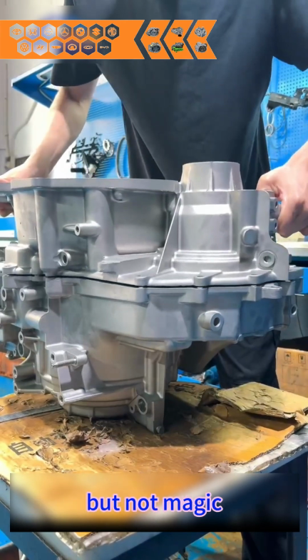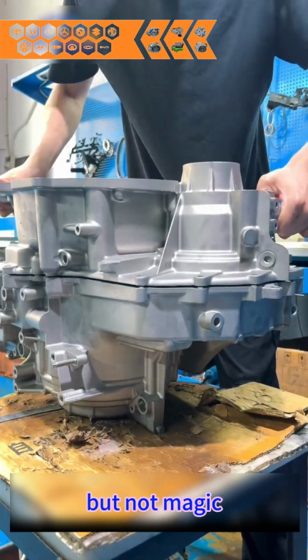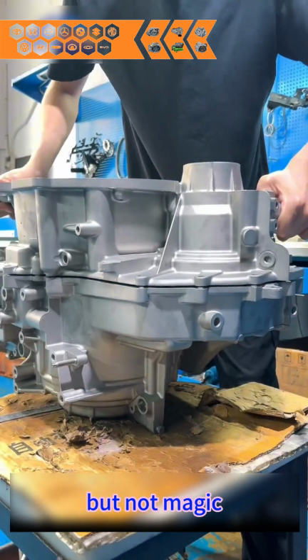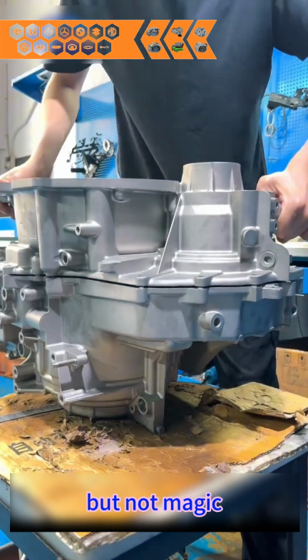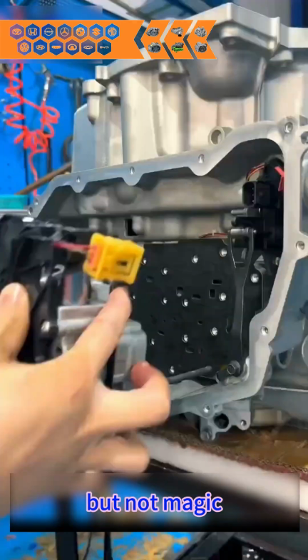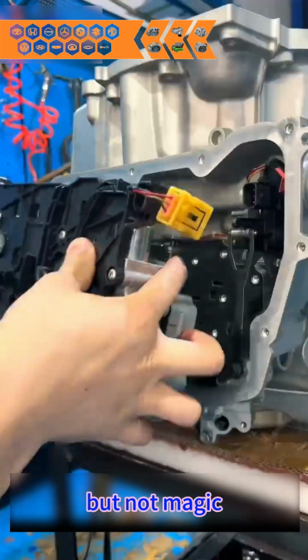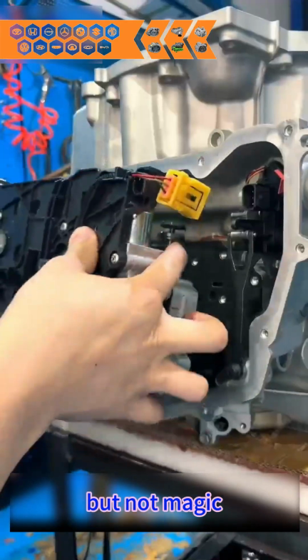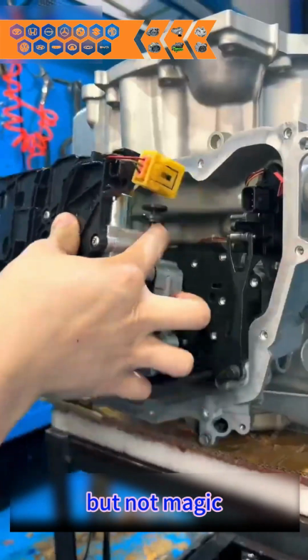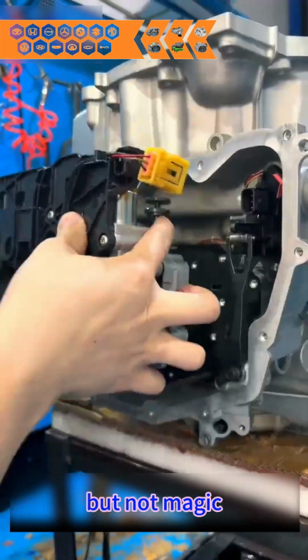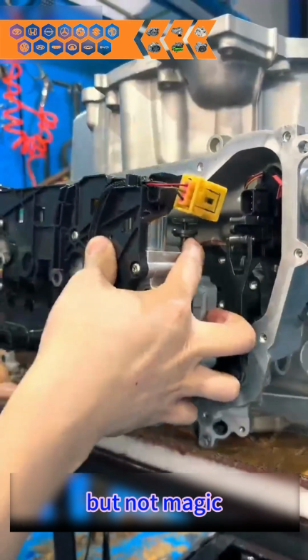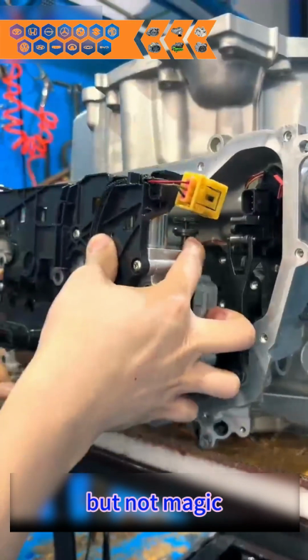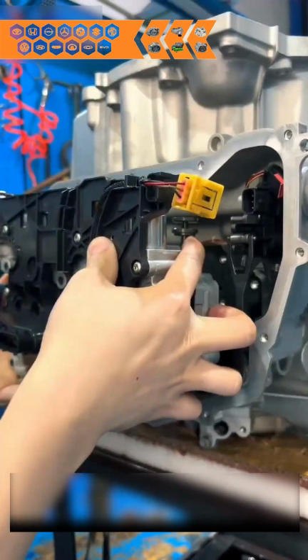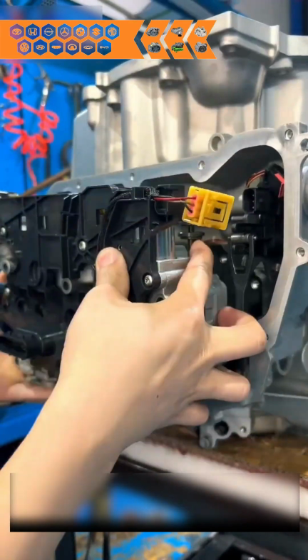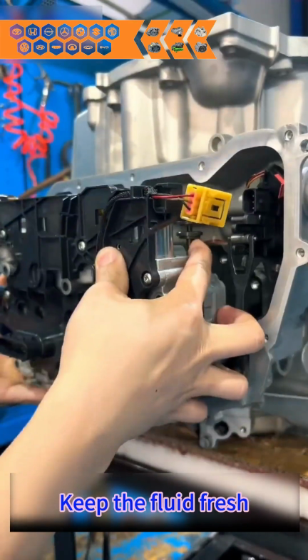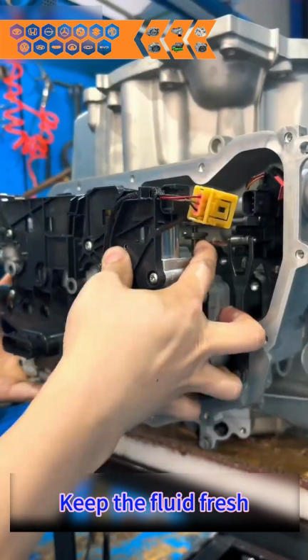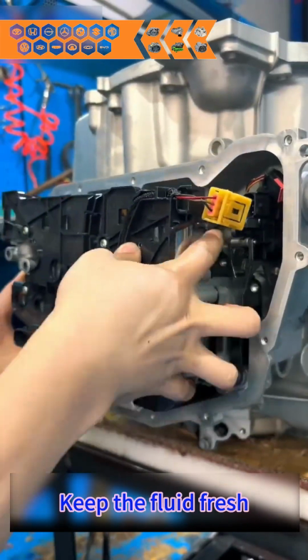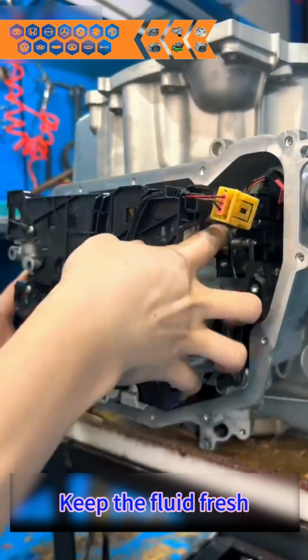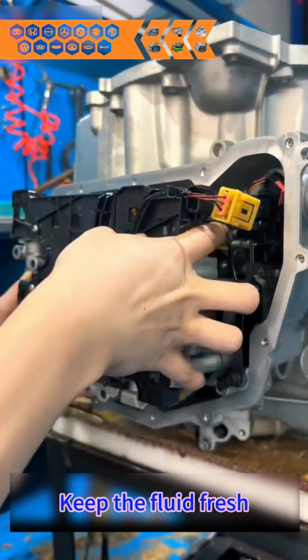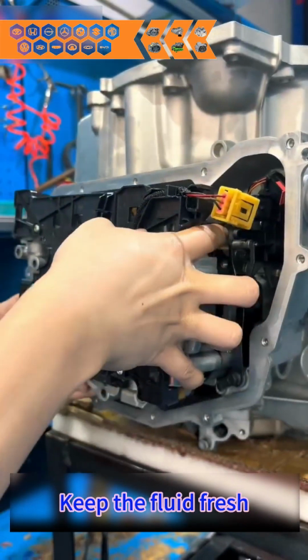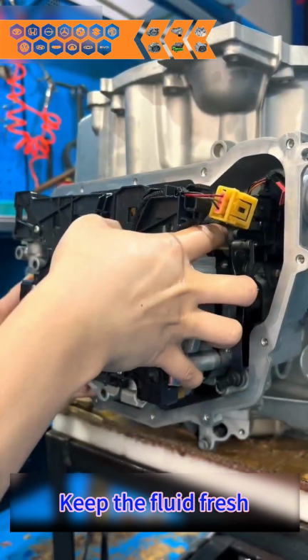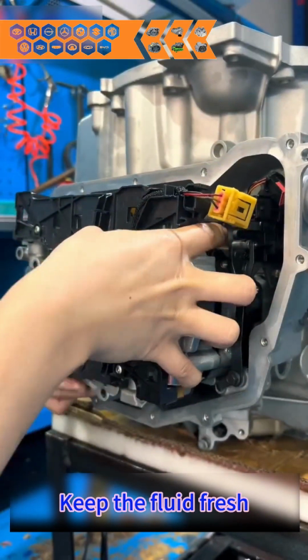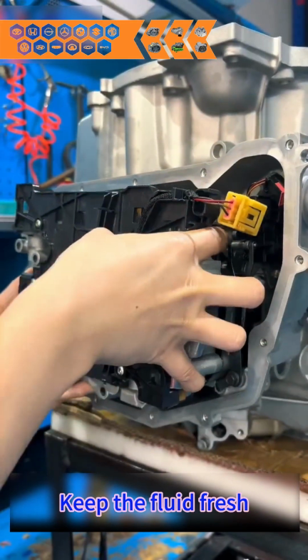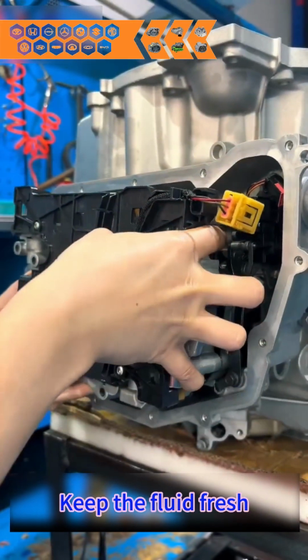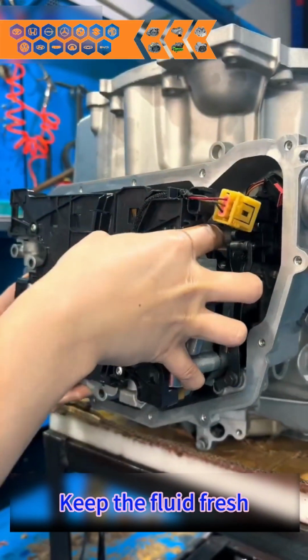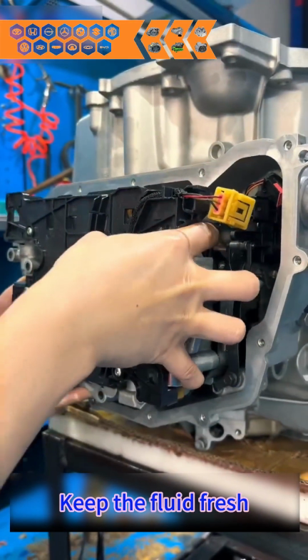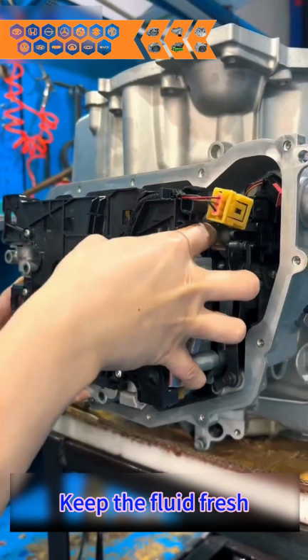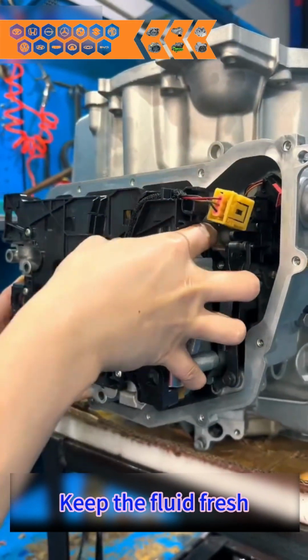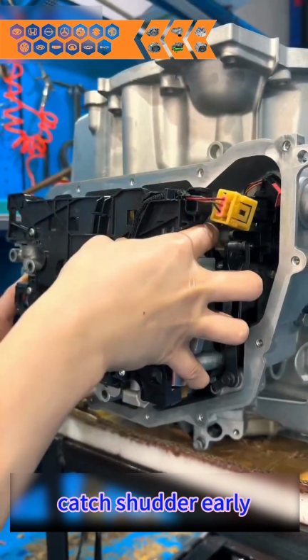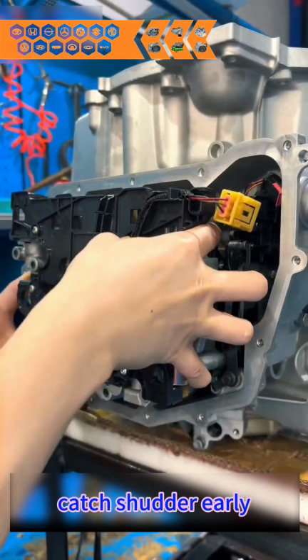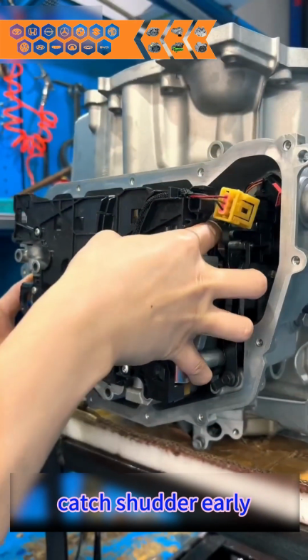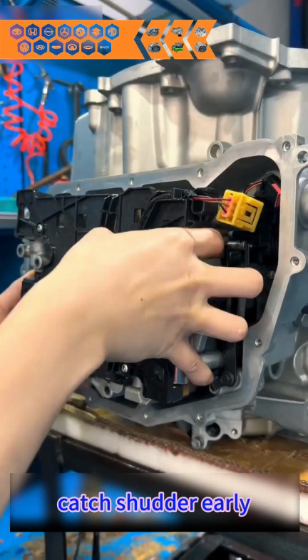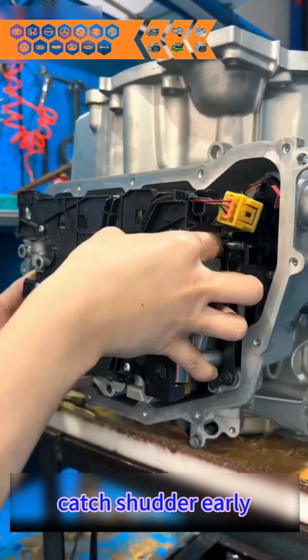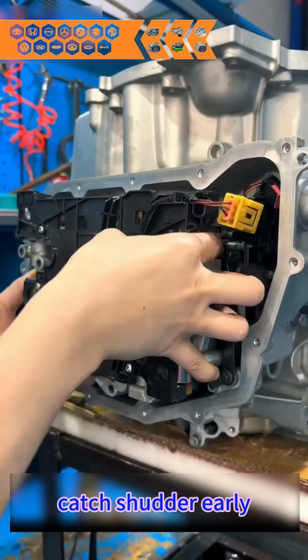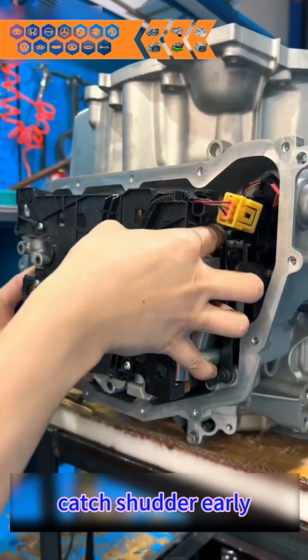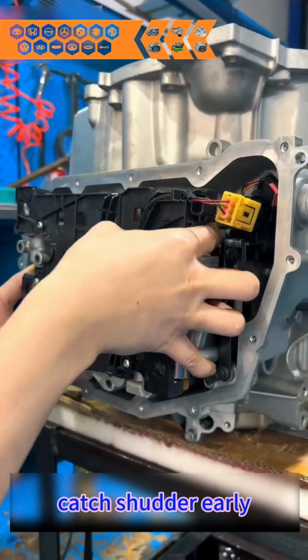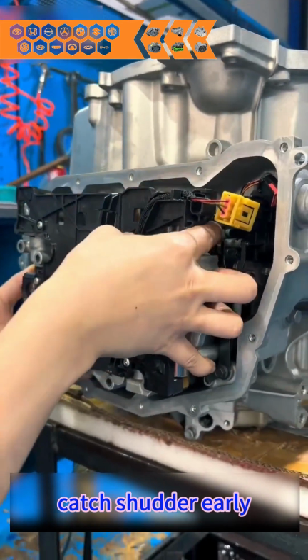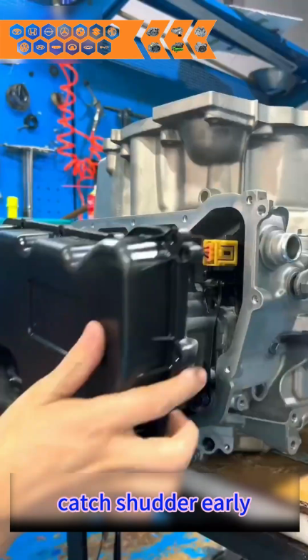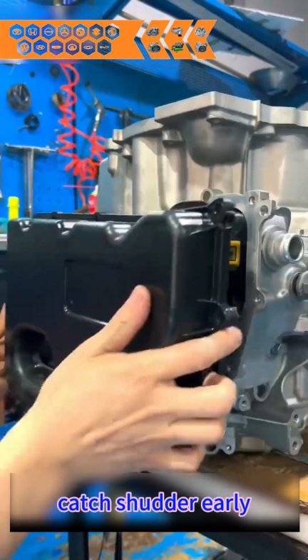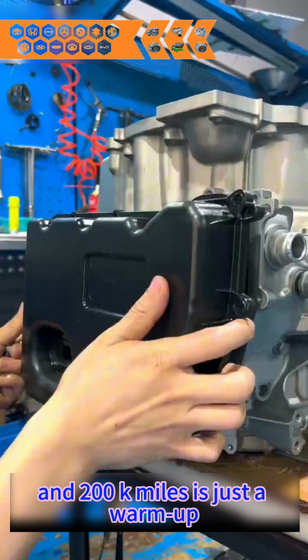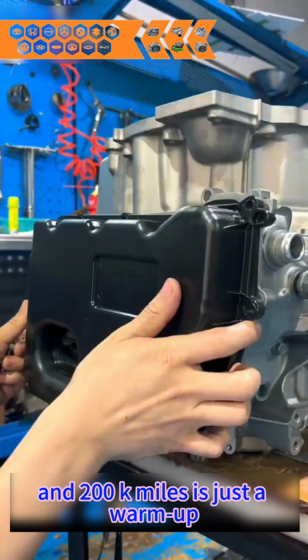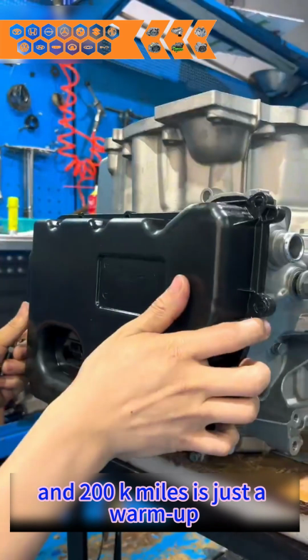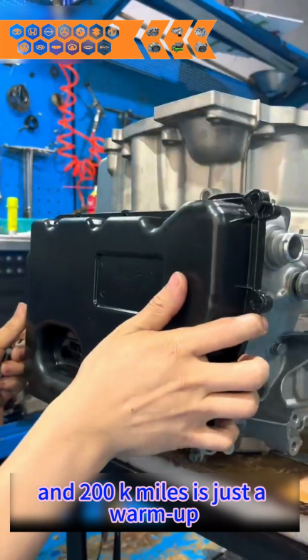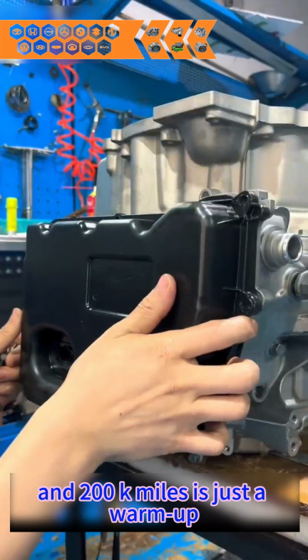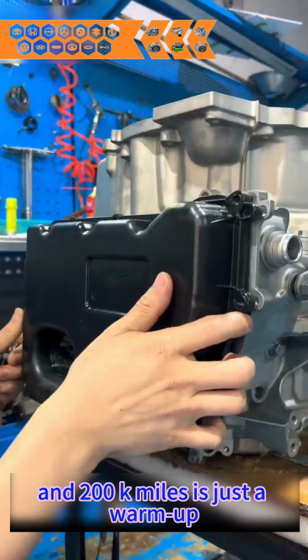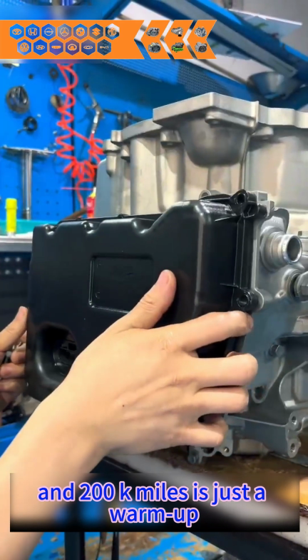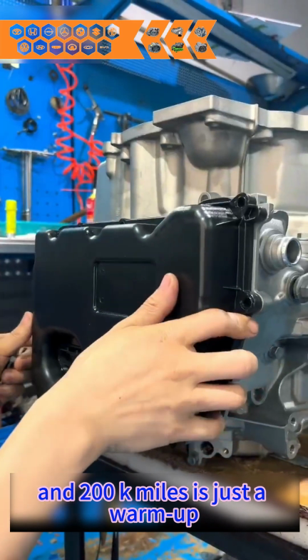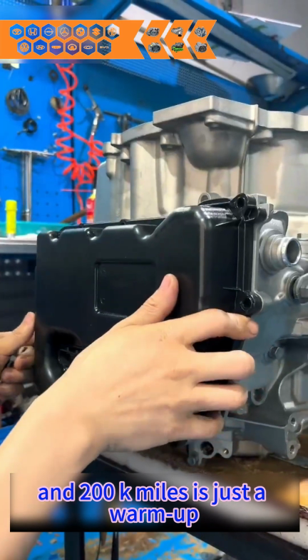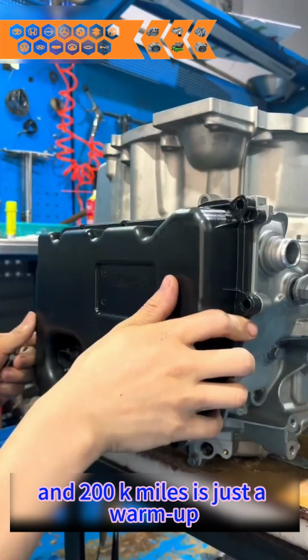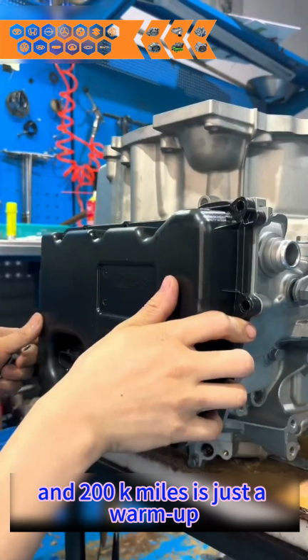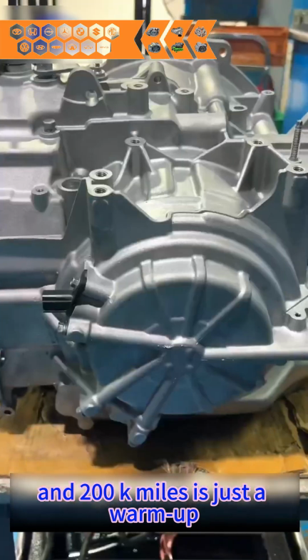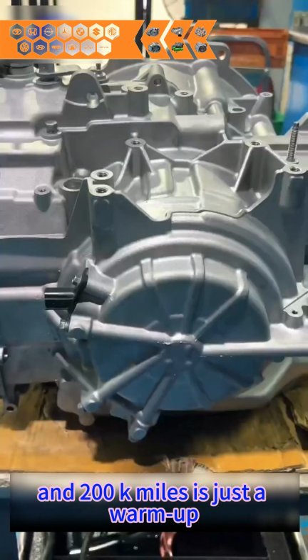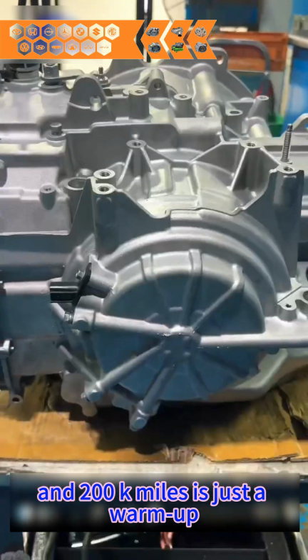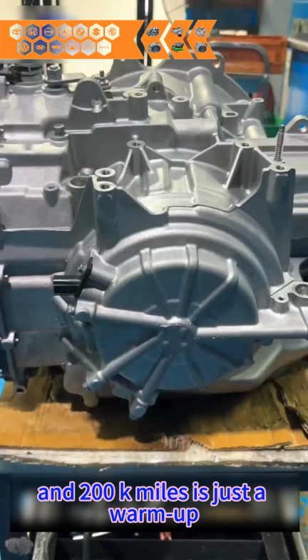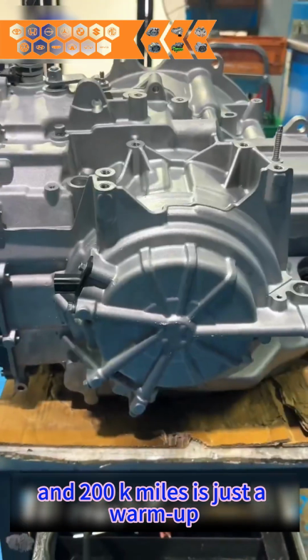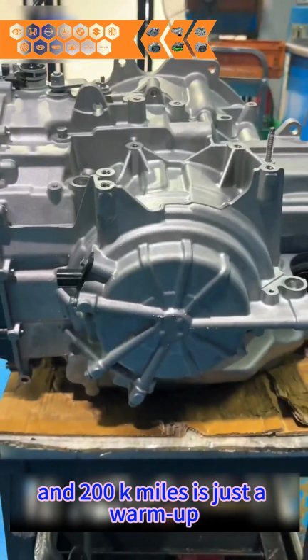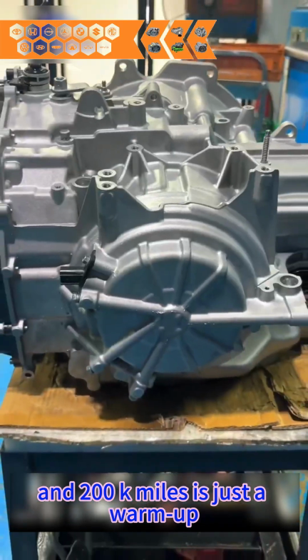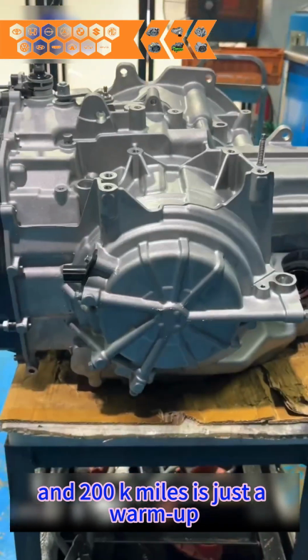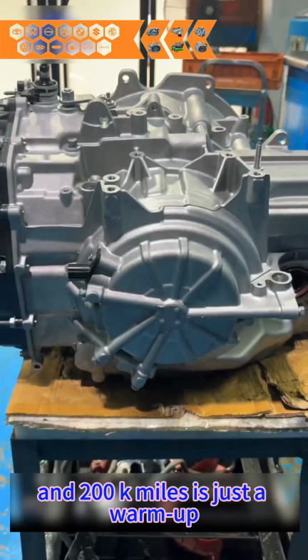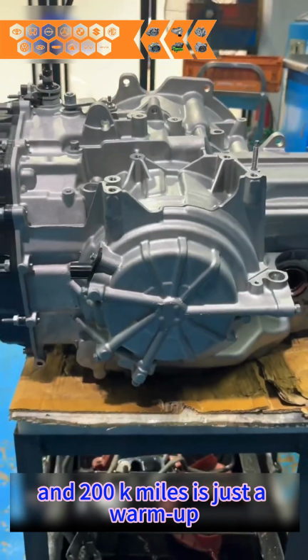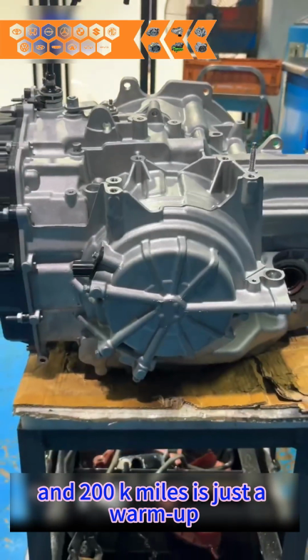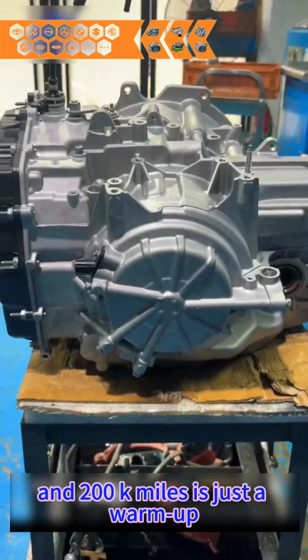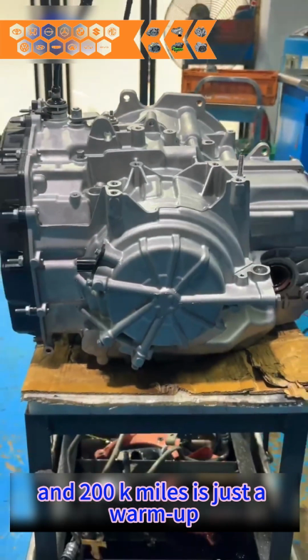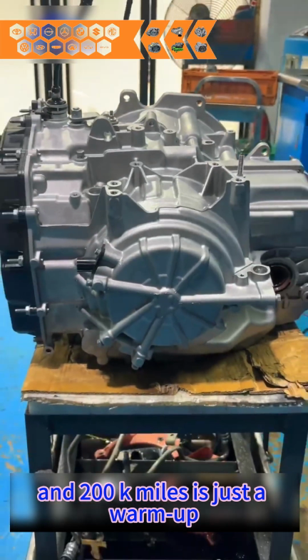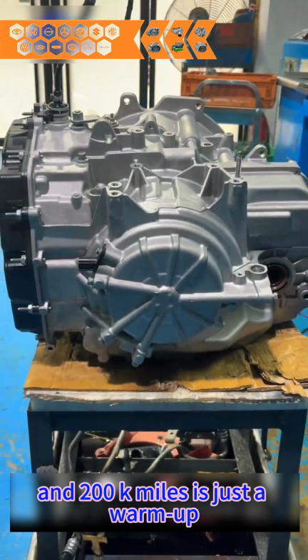Keep the fluid fresh, catch shudder early, and 200k miles is just a warm-up.